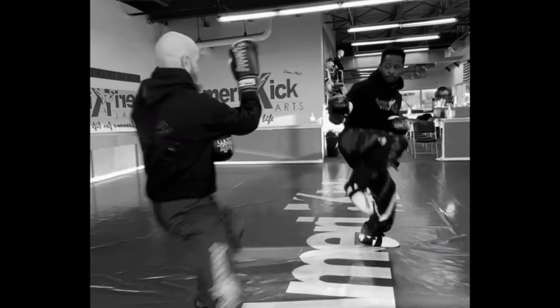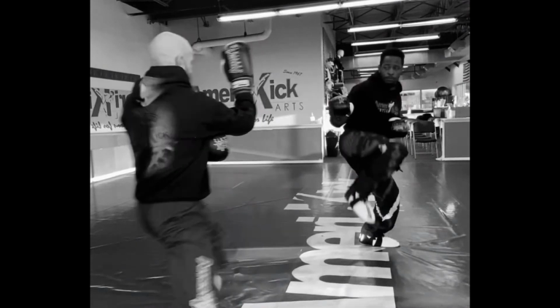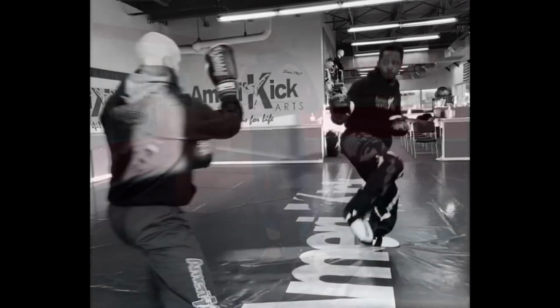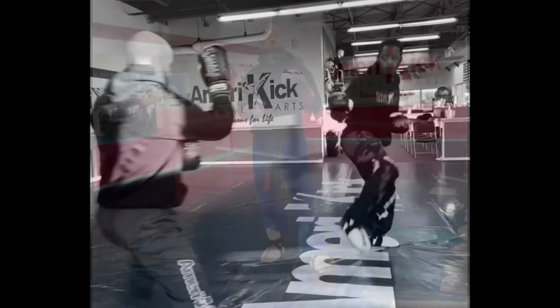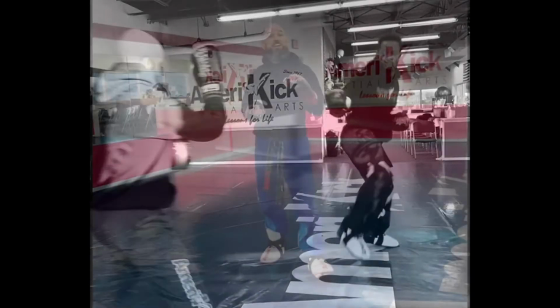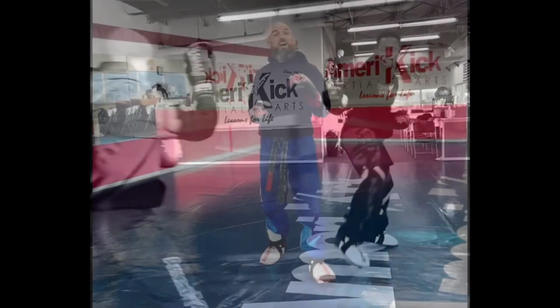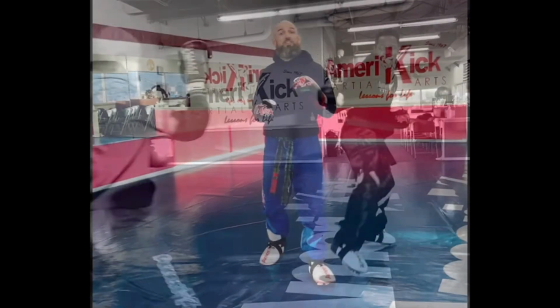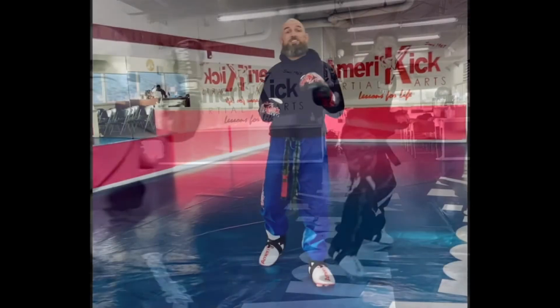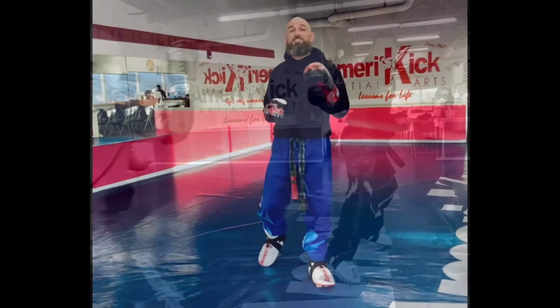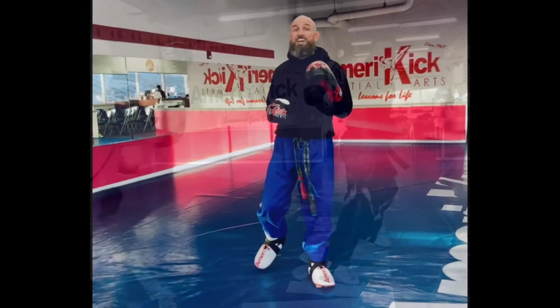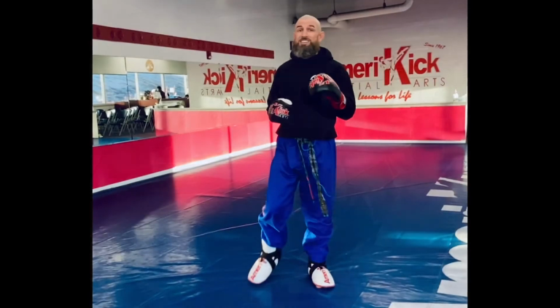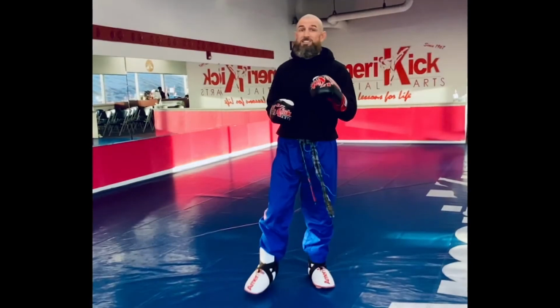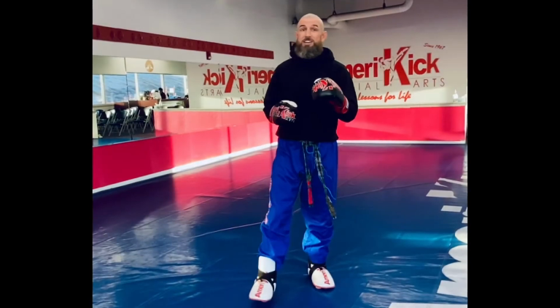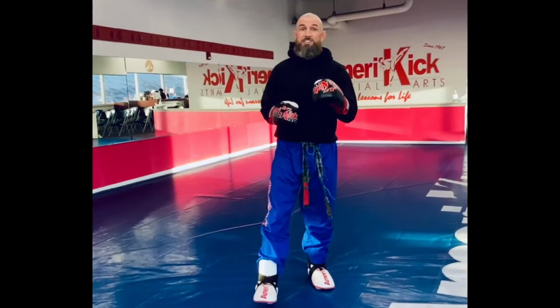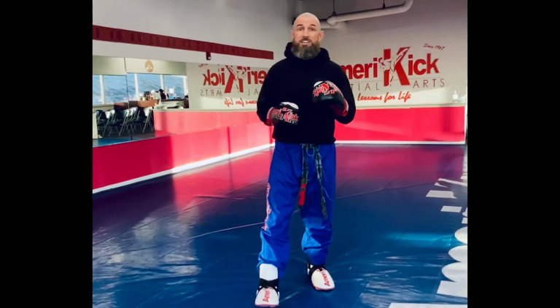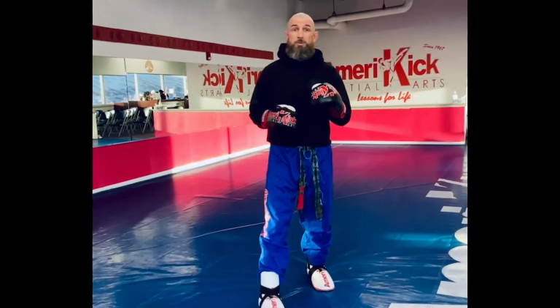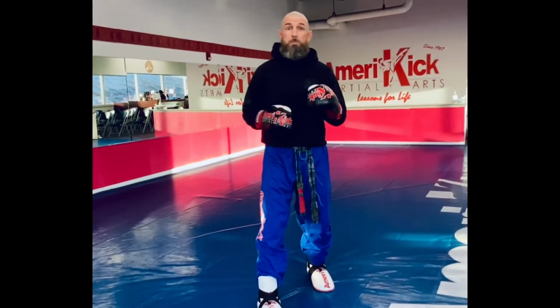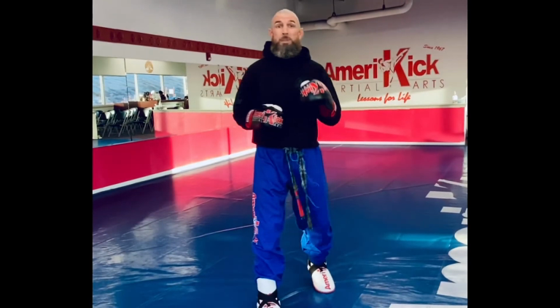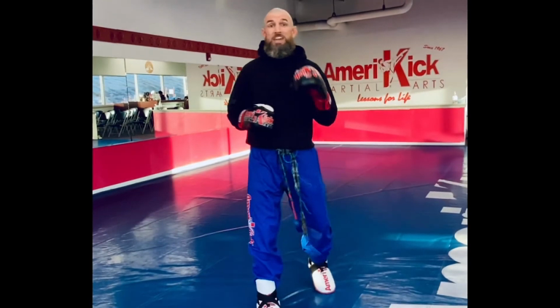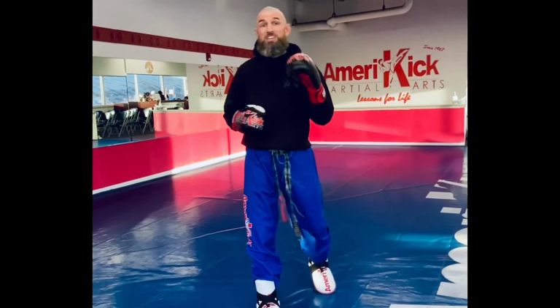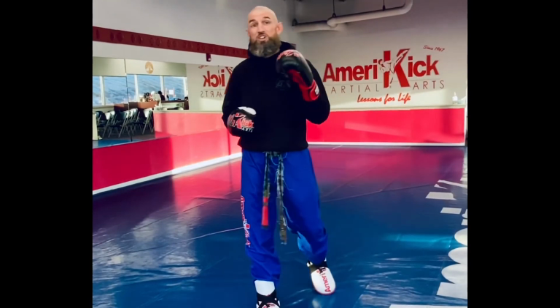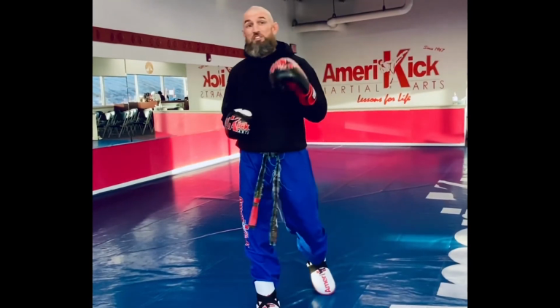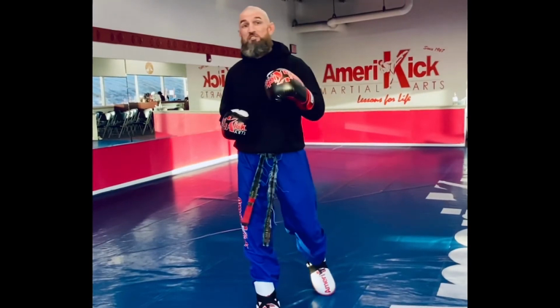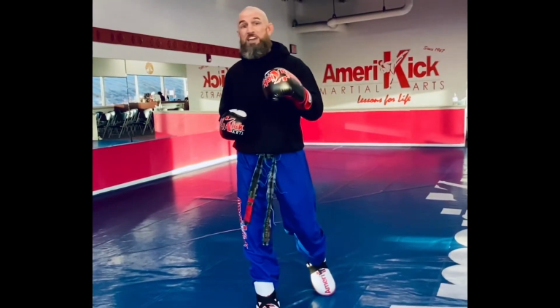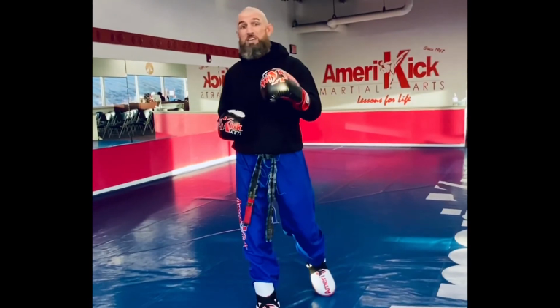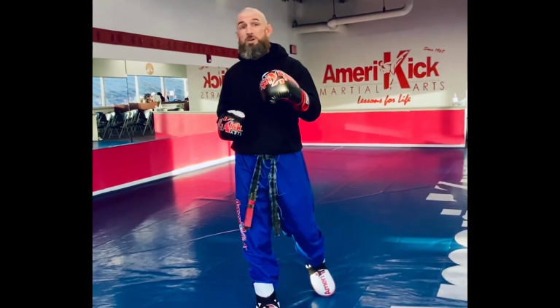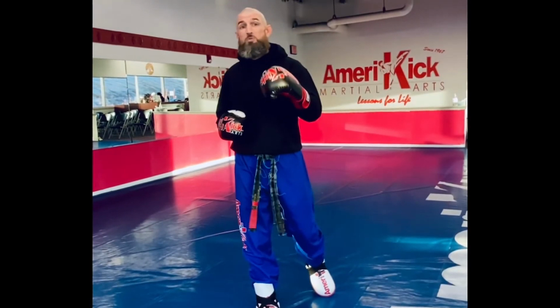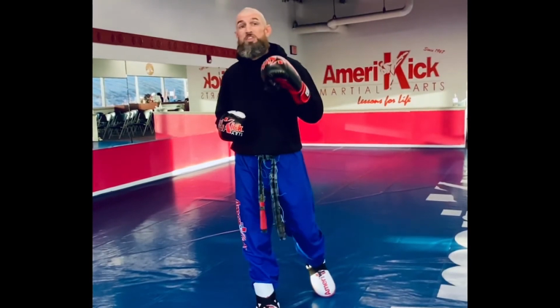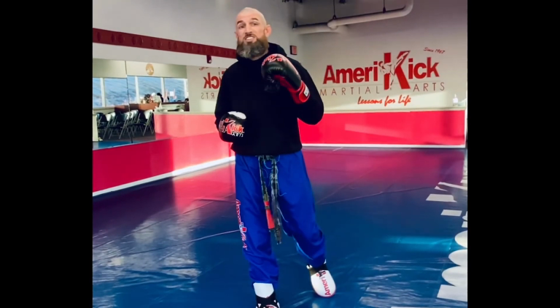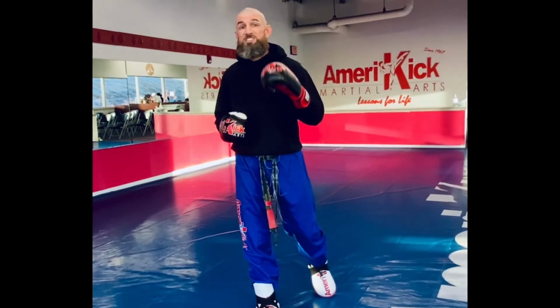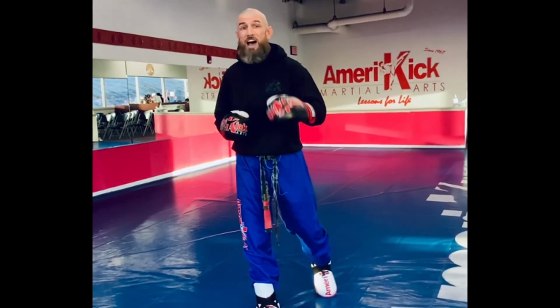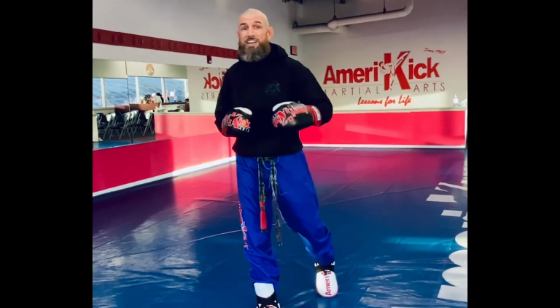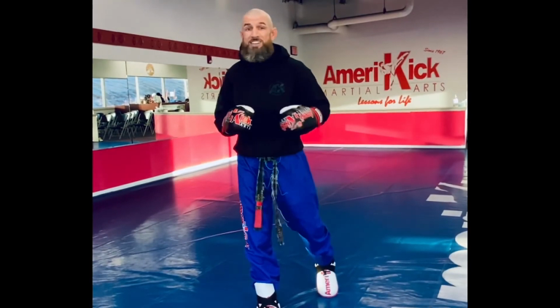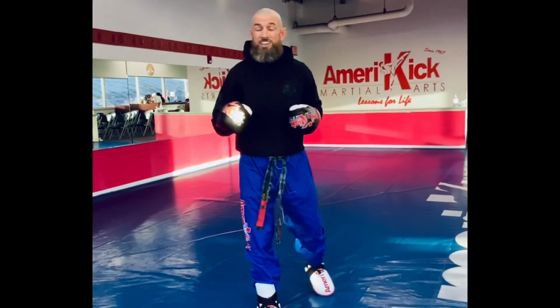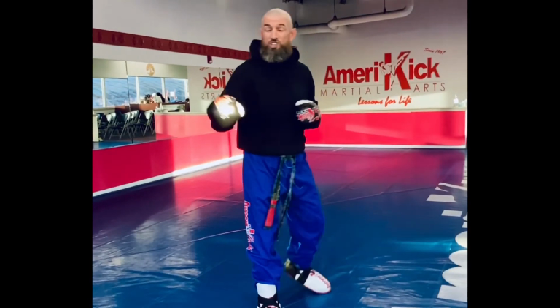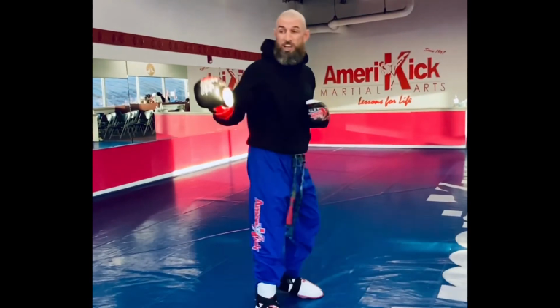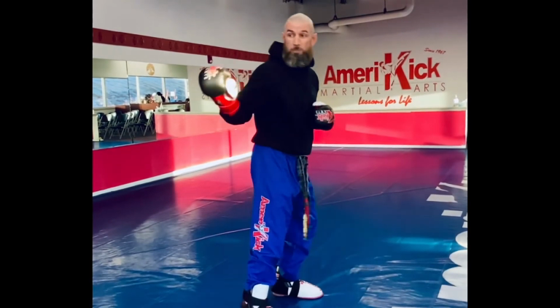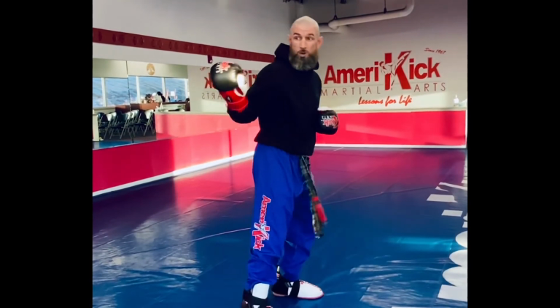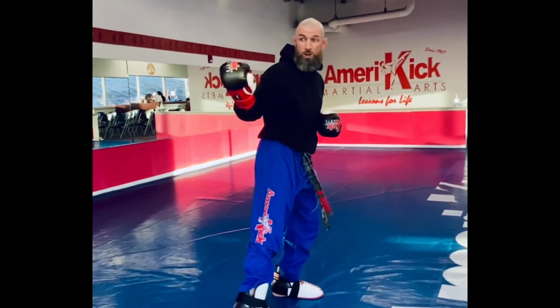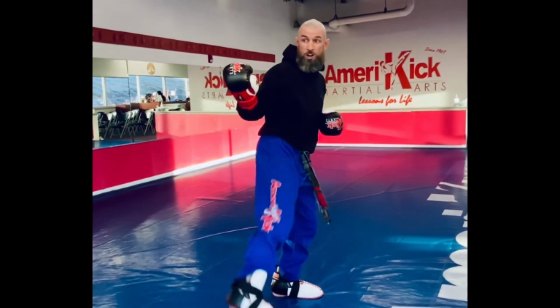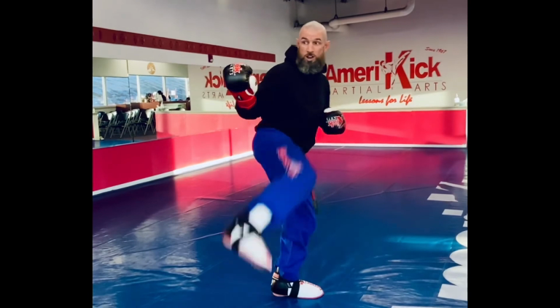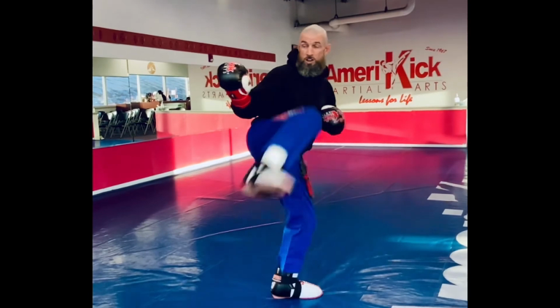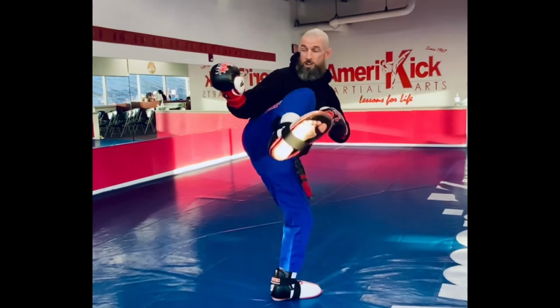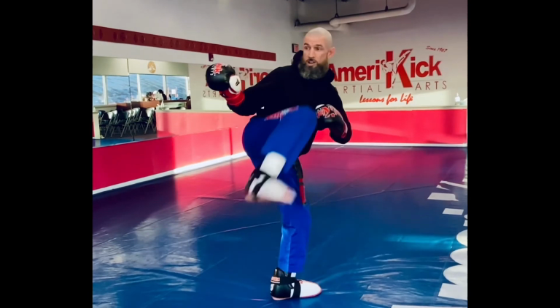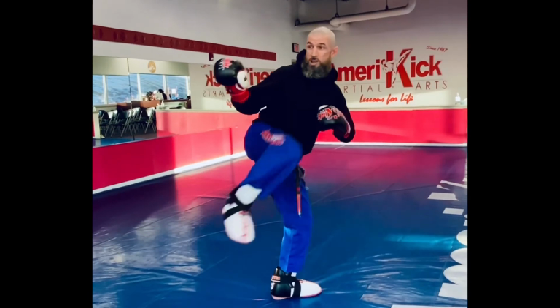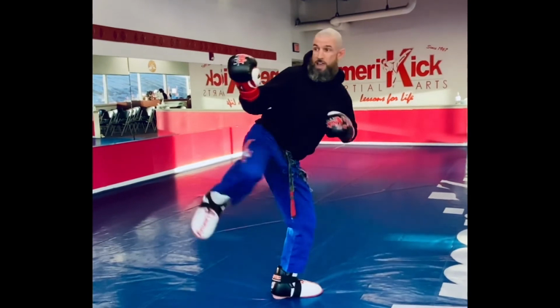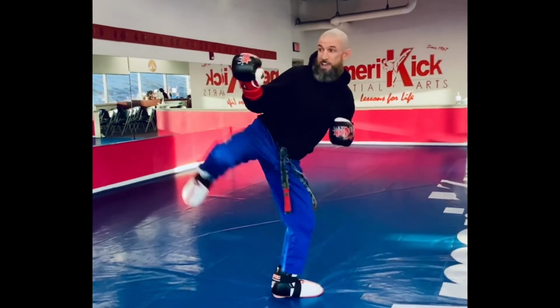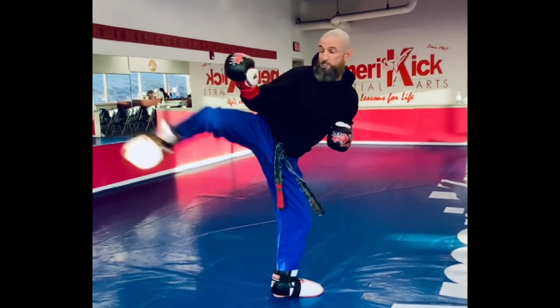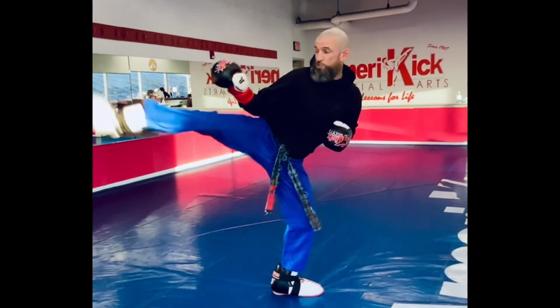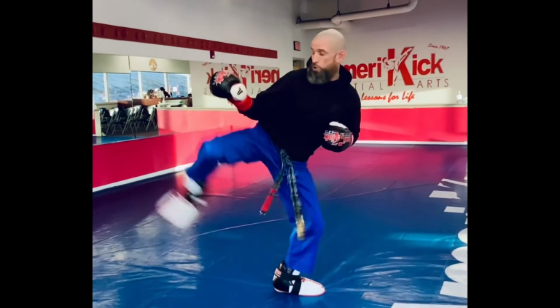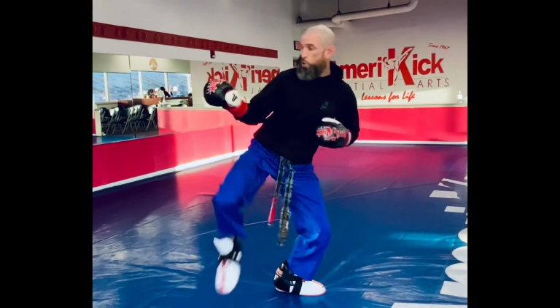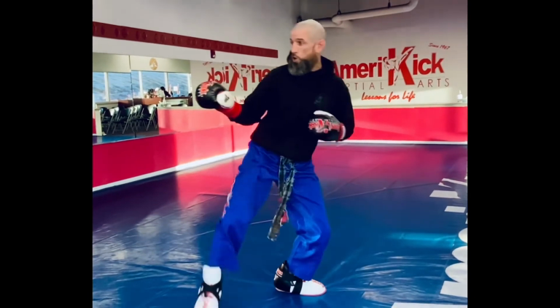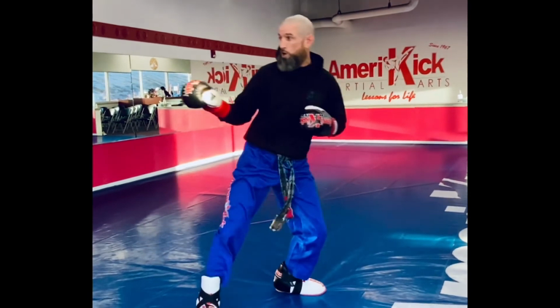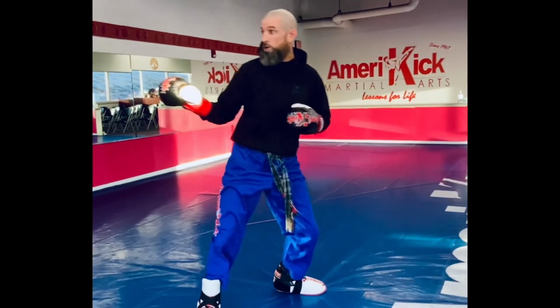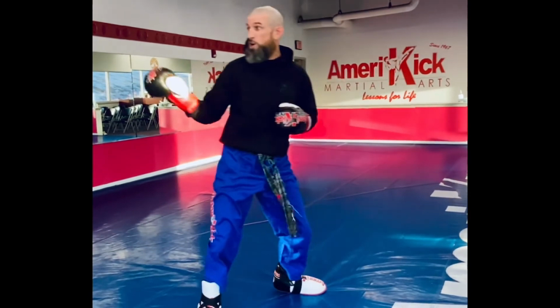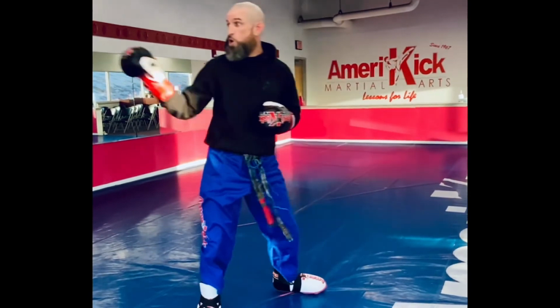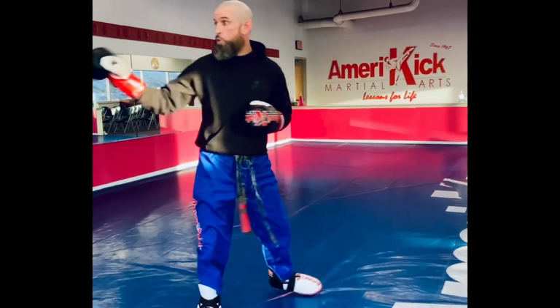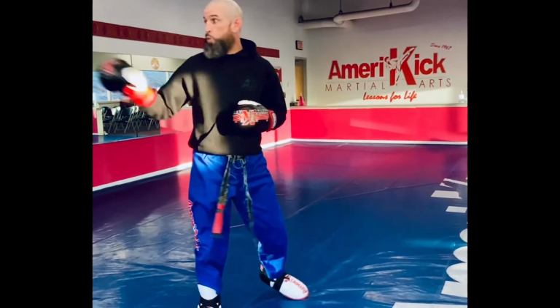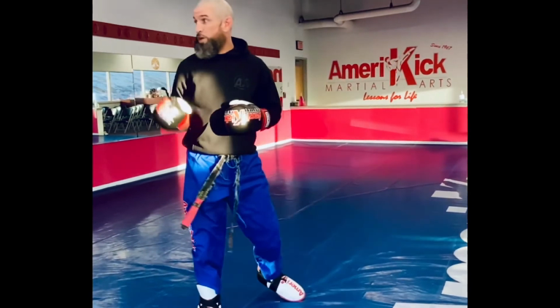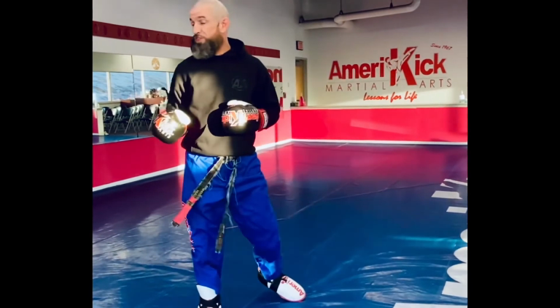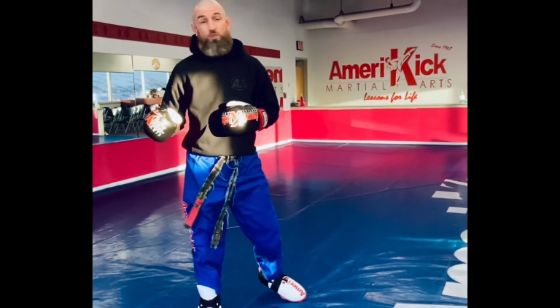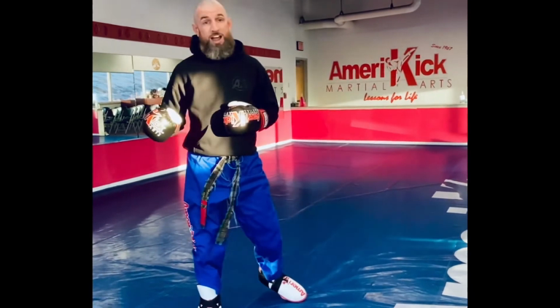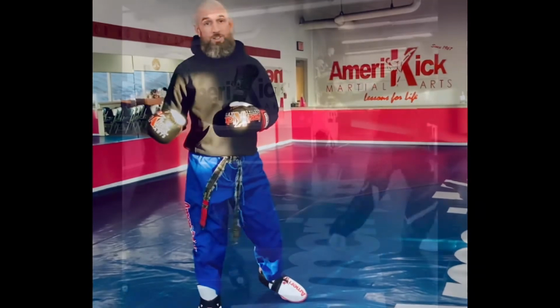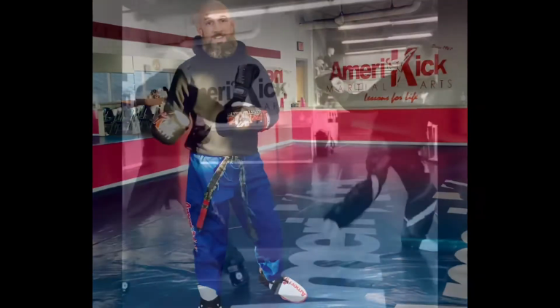Check out this last idea. He's going to fake me with the side kick chamber and score with the round kick.